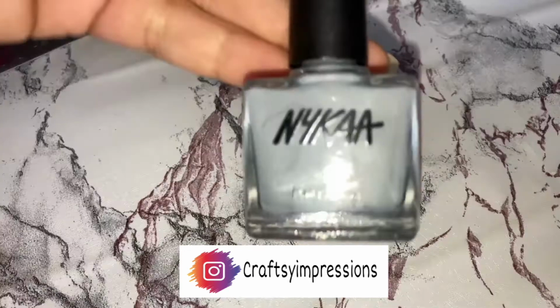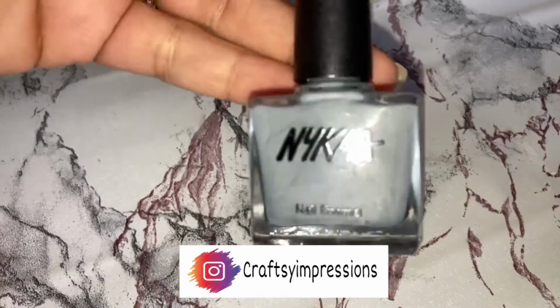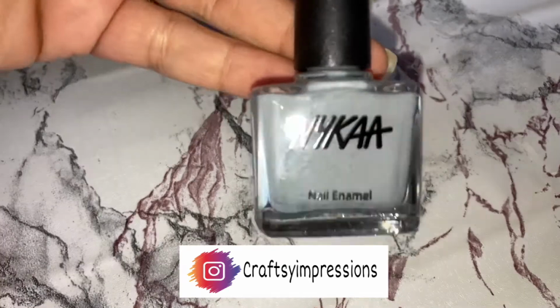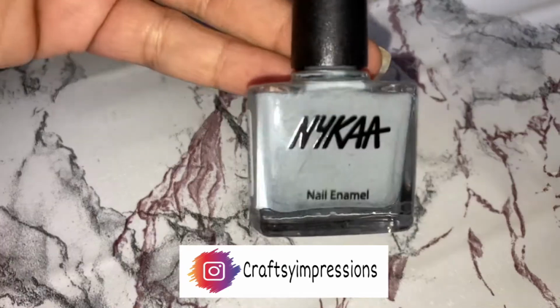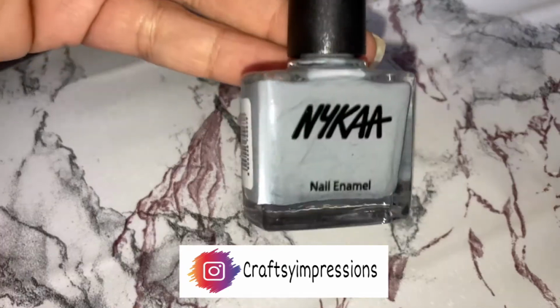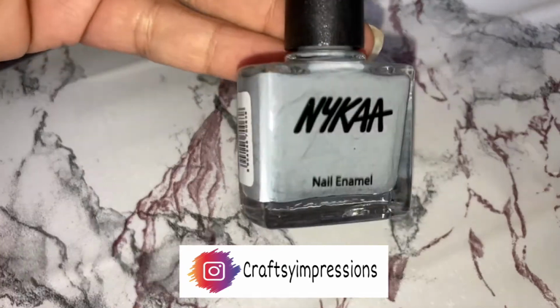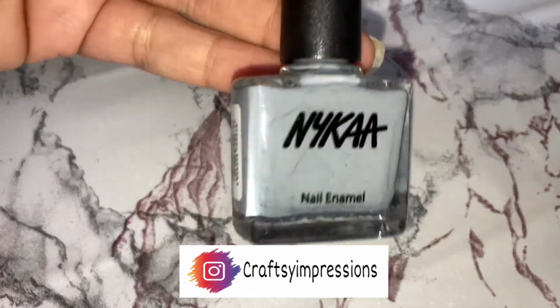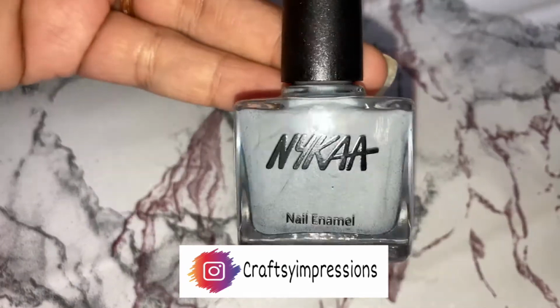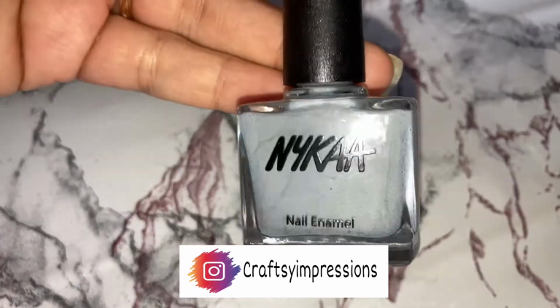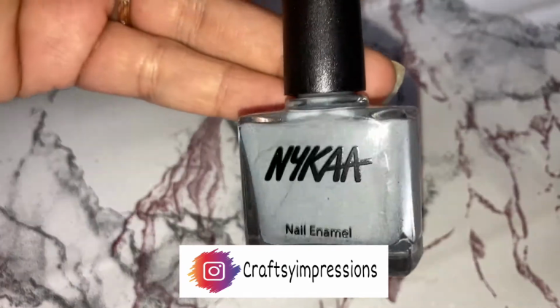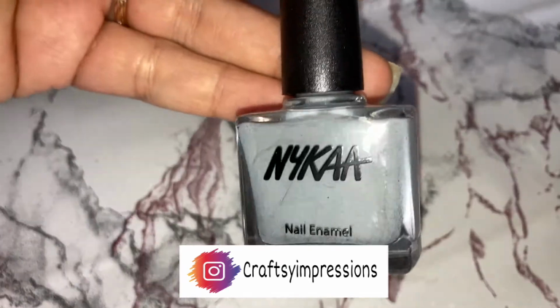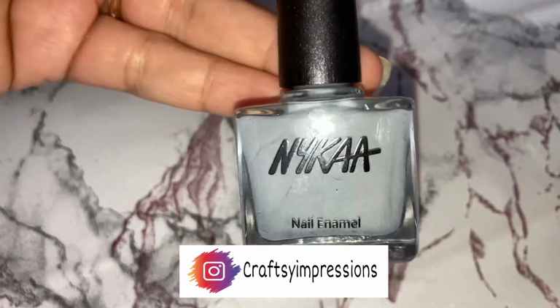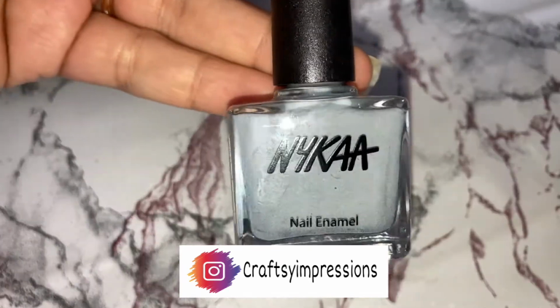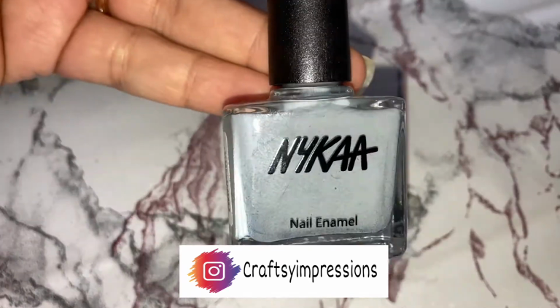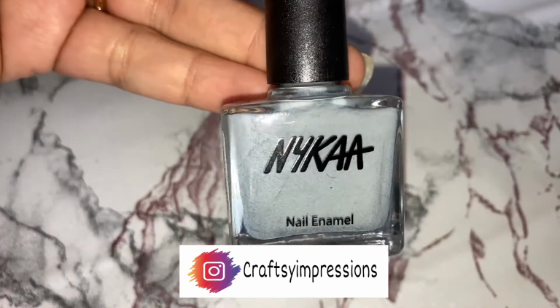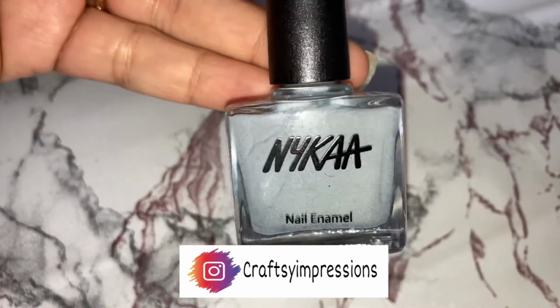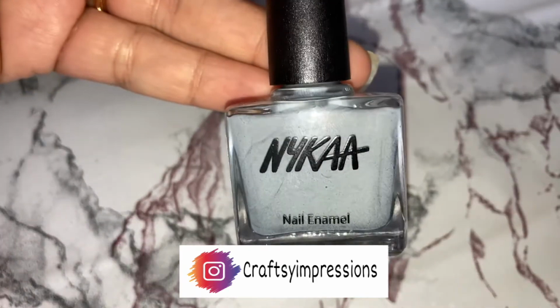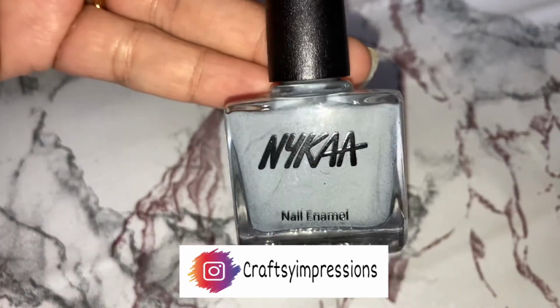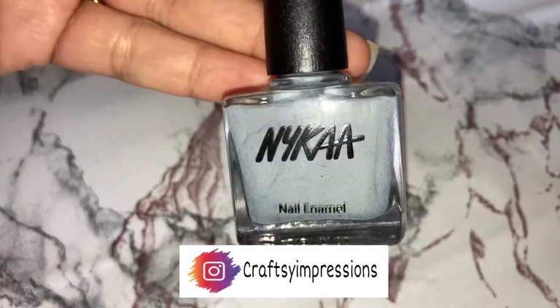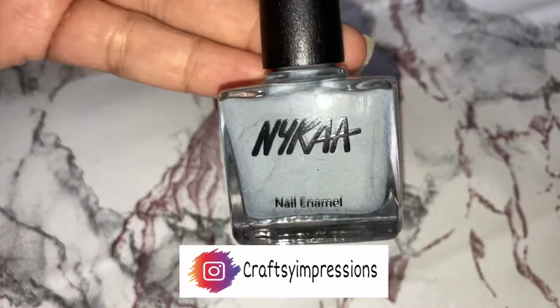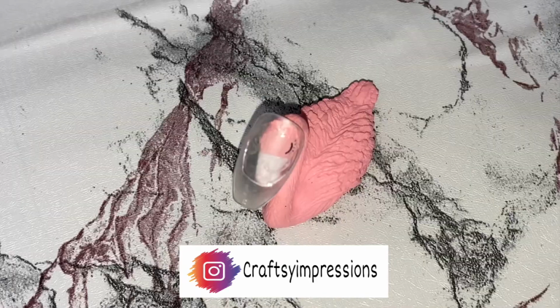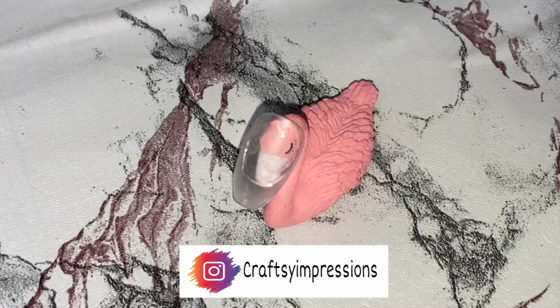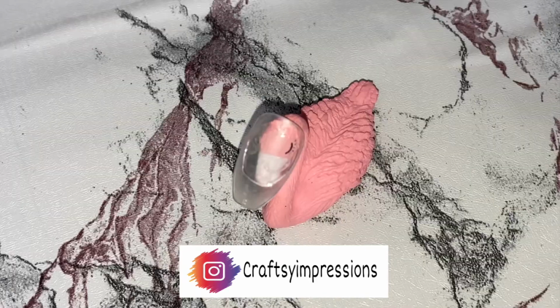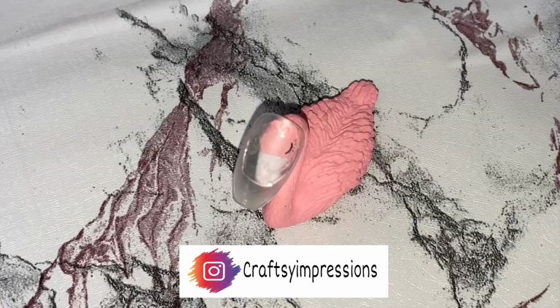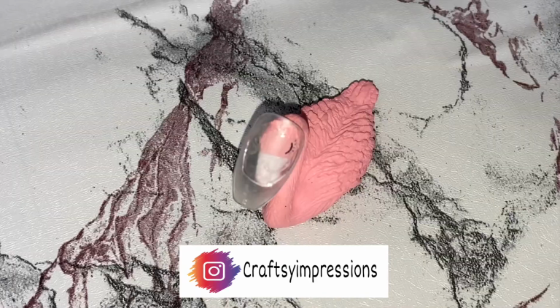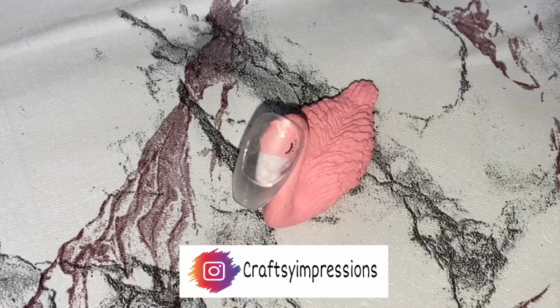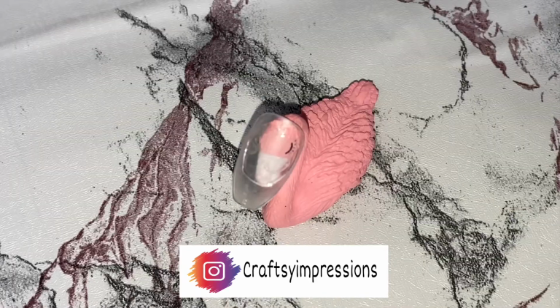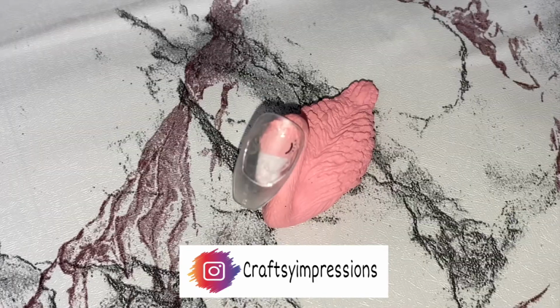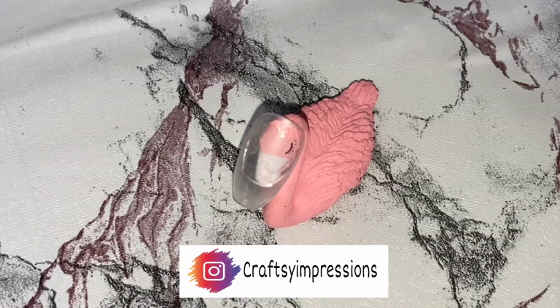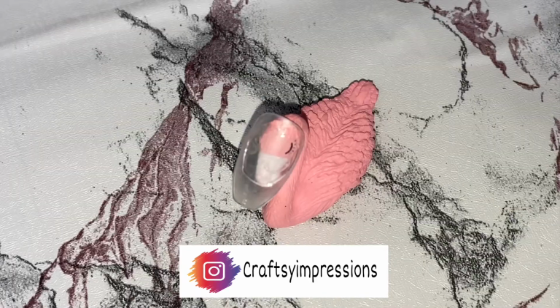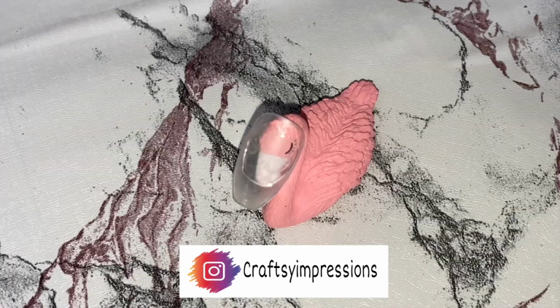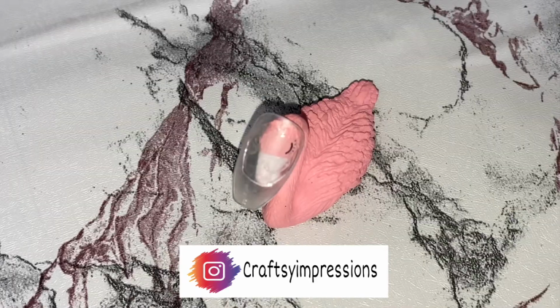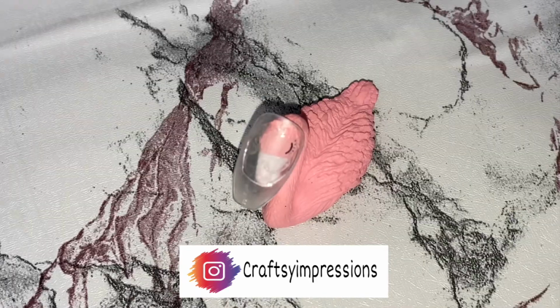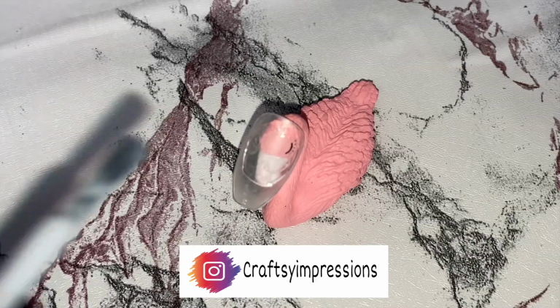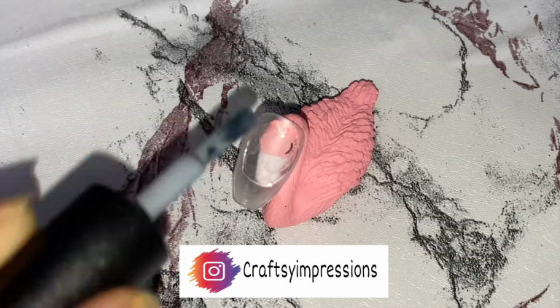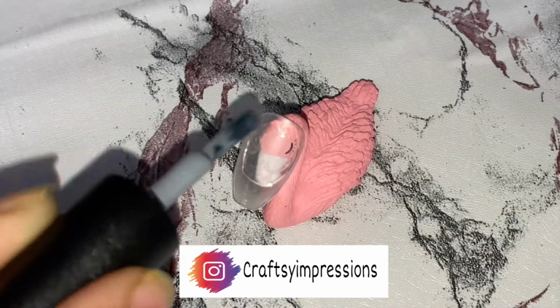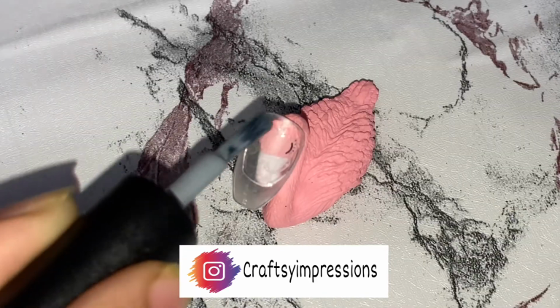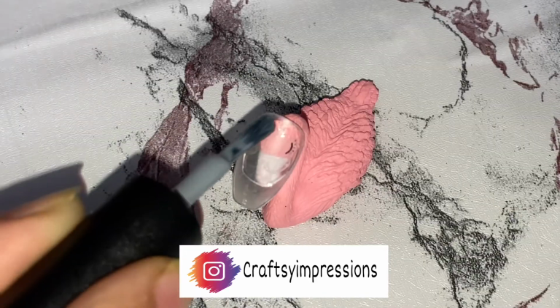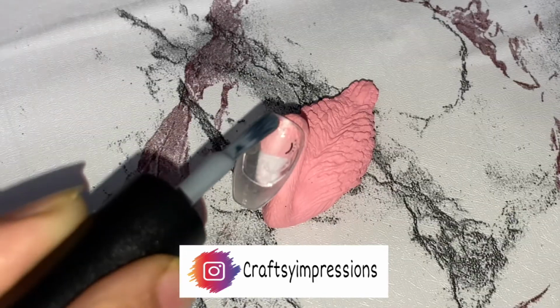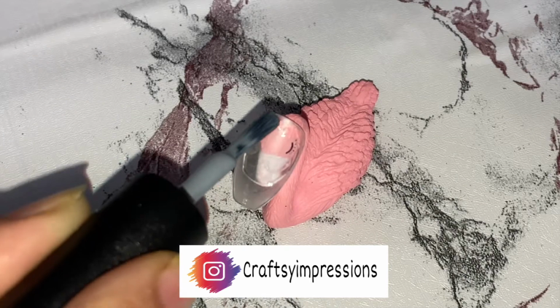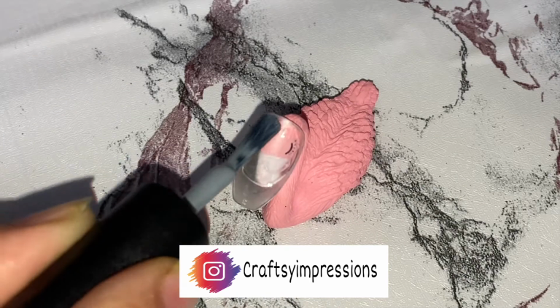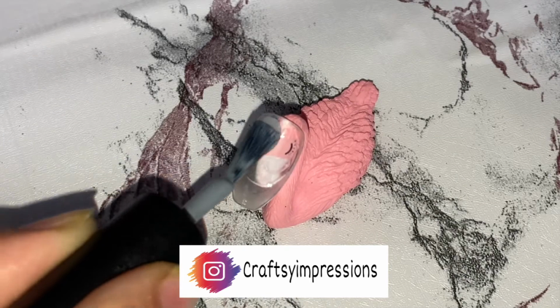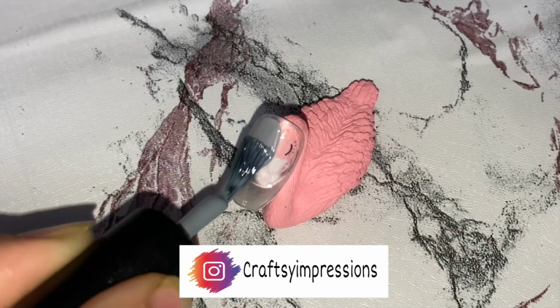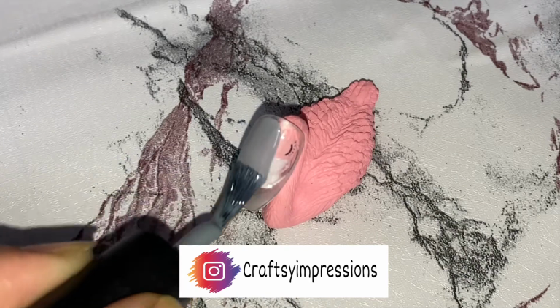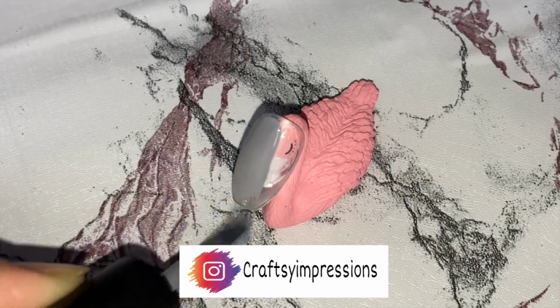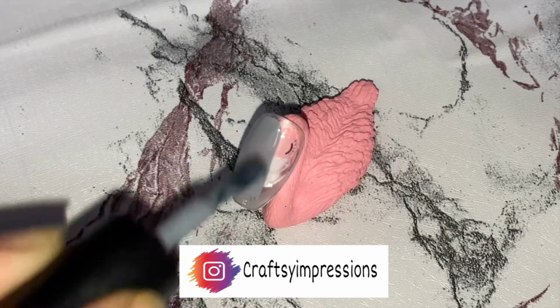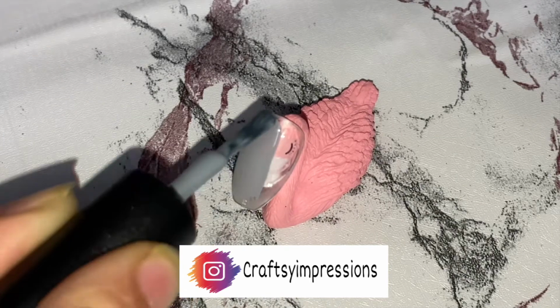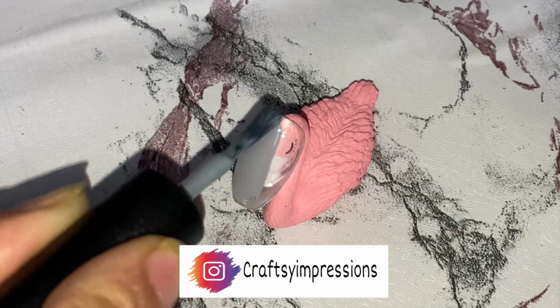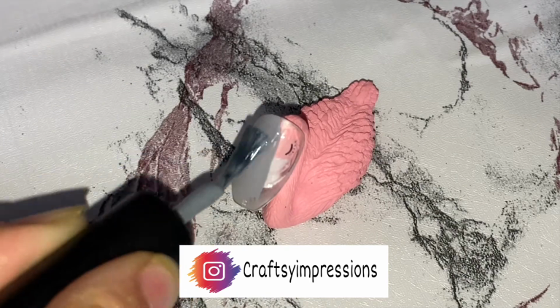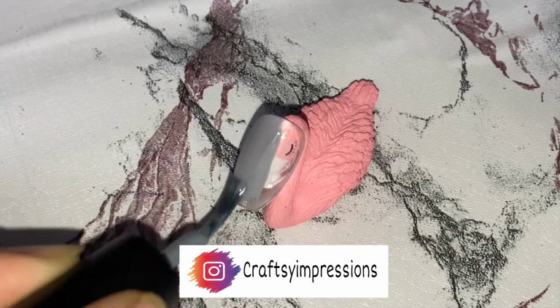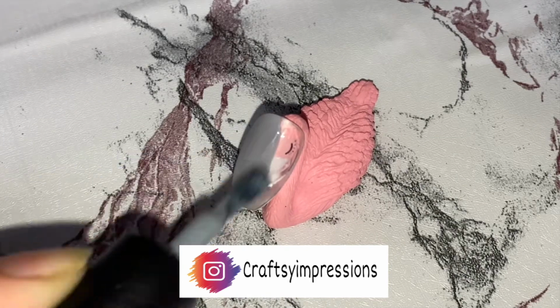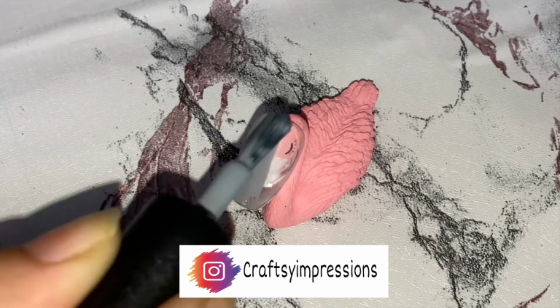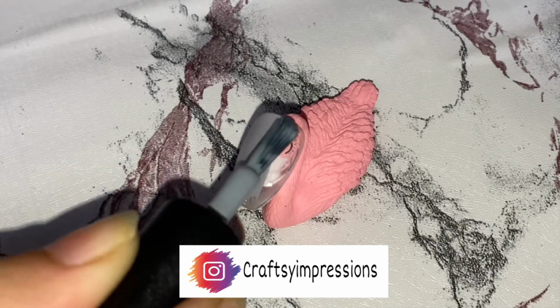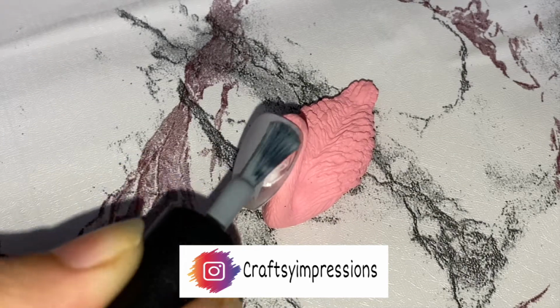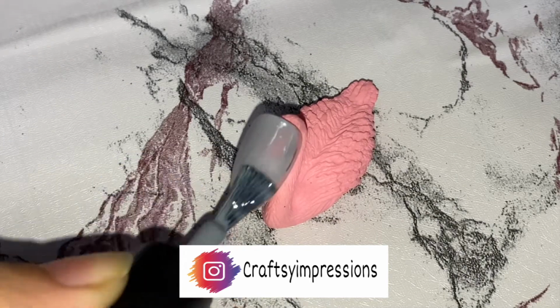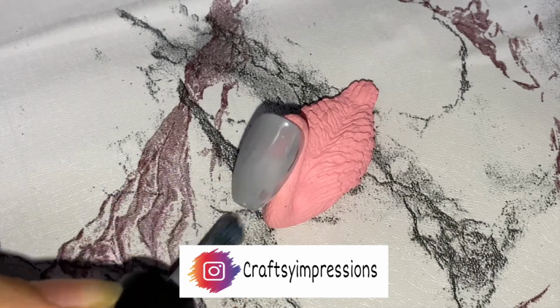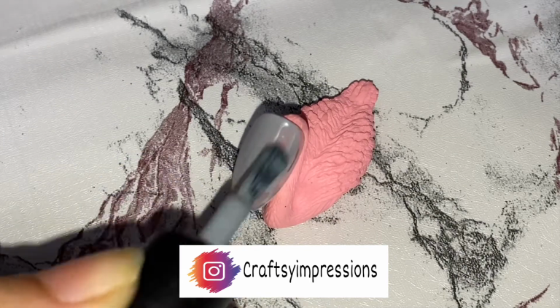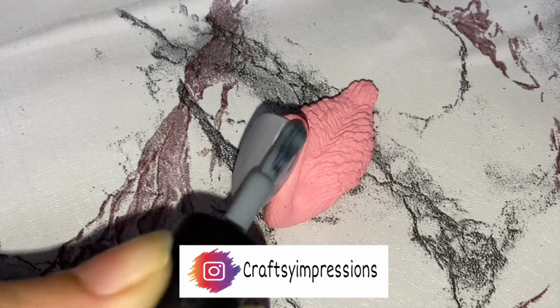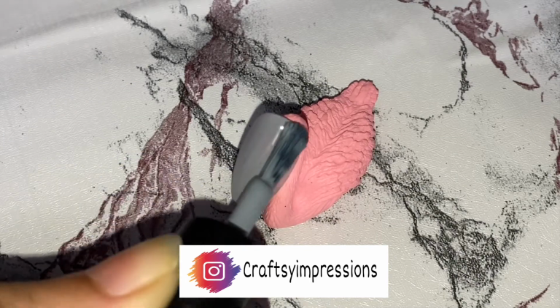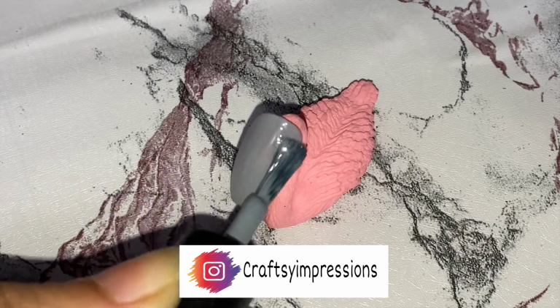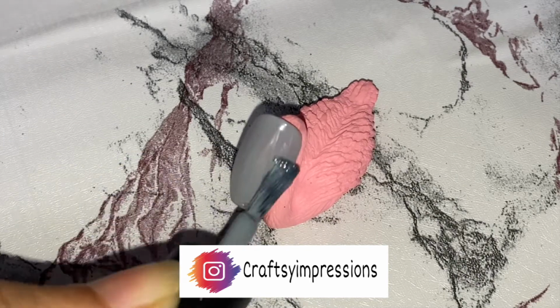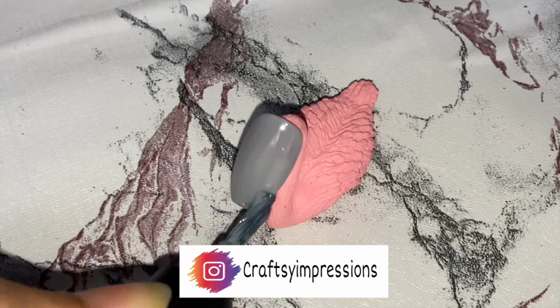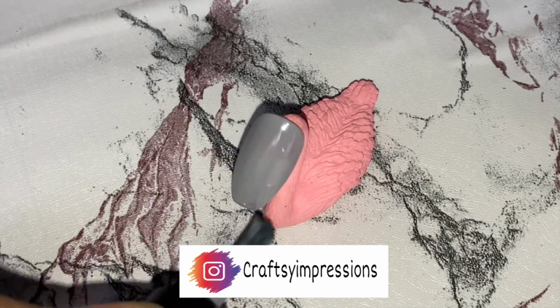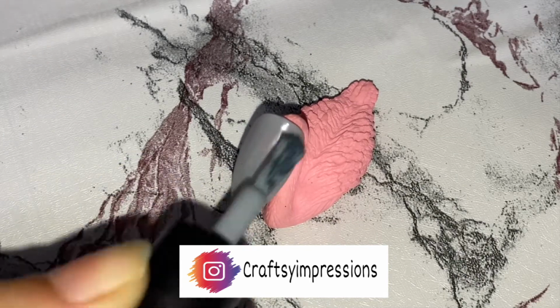Now using a gray color from Nykaa's nail enamel in the shade Sesame Sundae, I will be applying two coats on the nail.